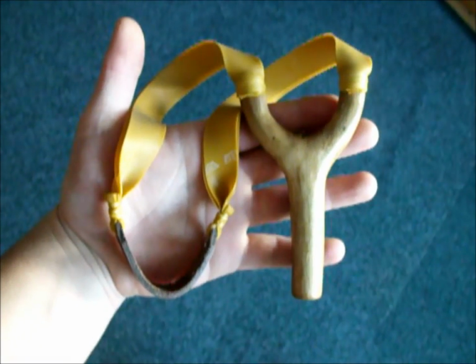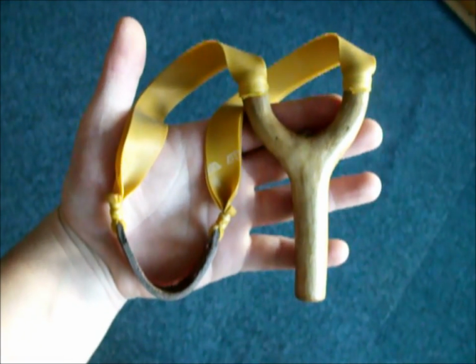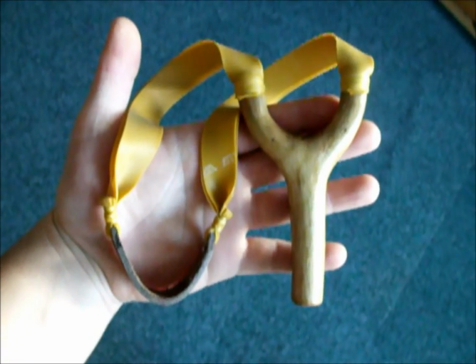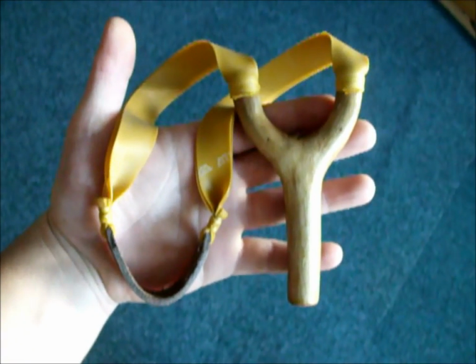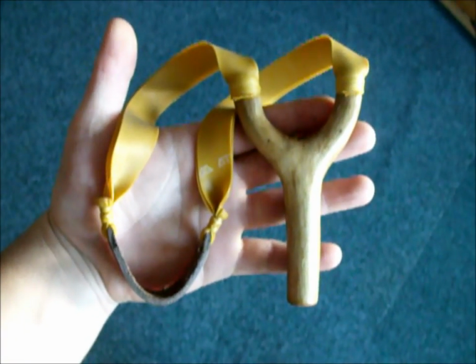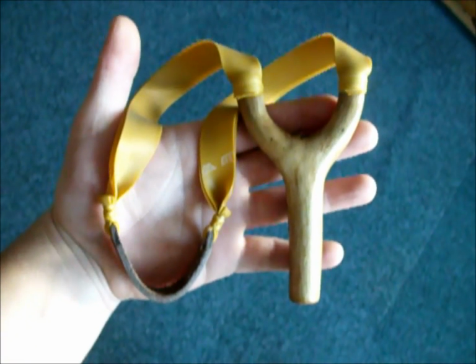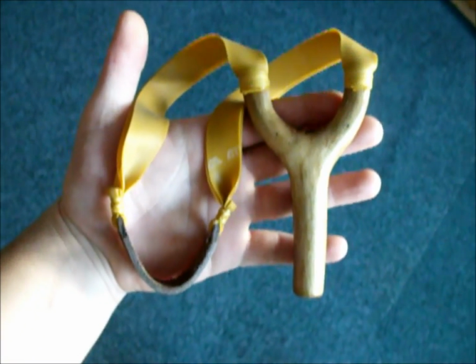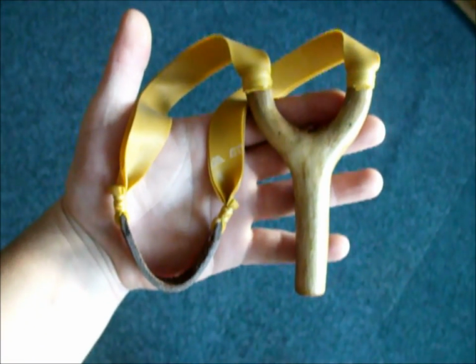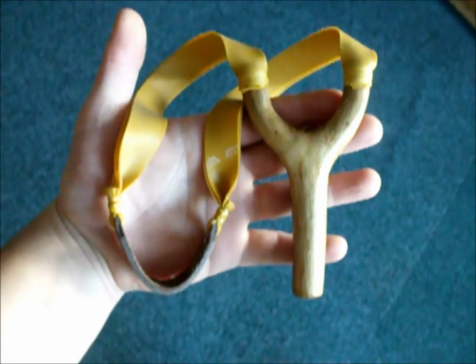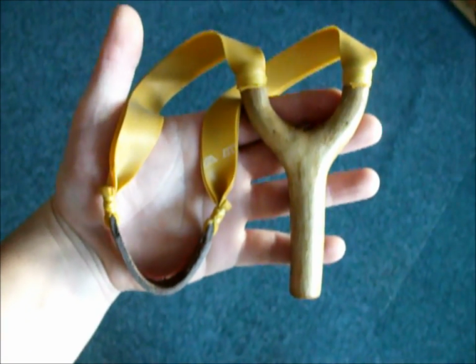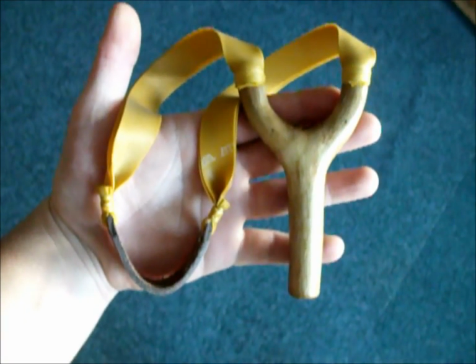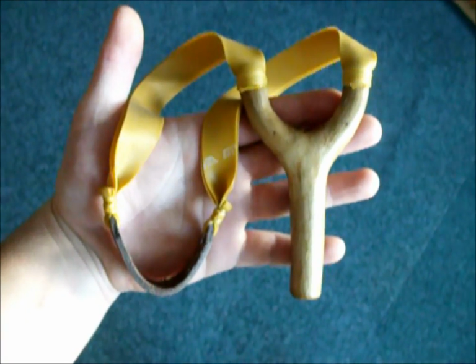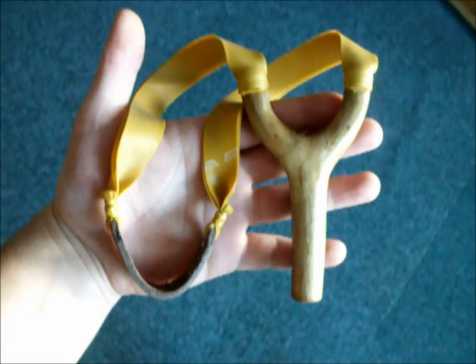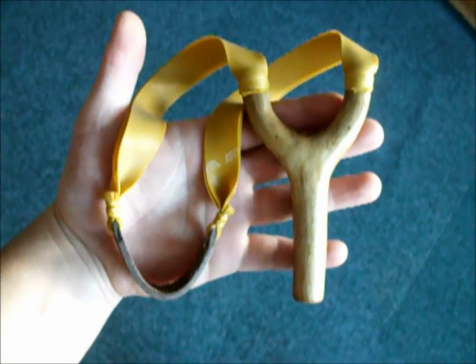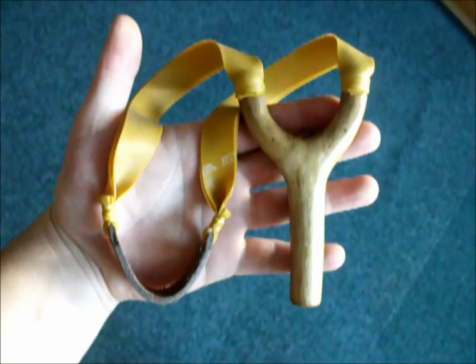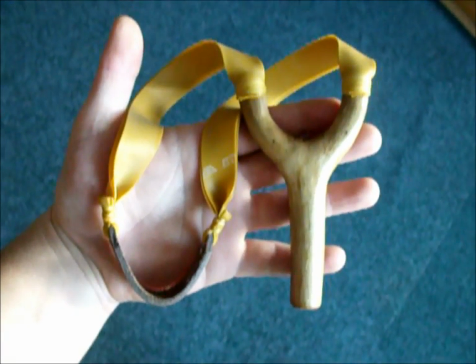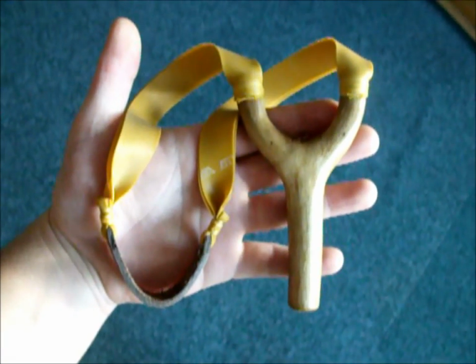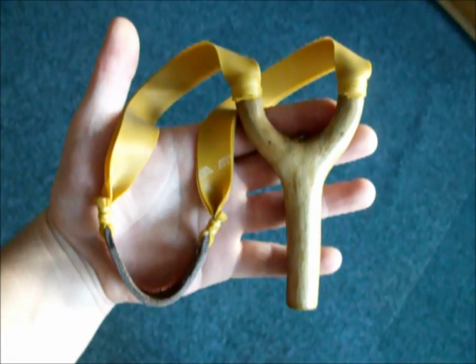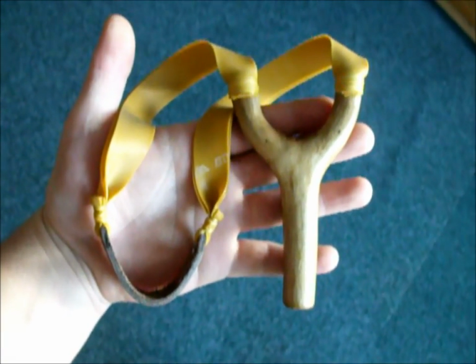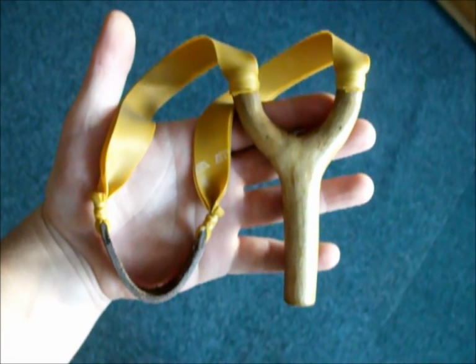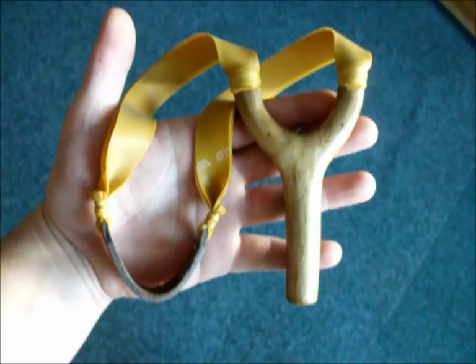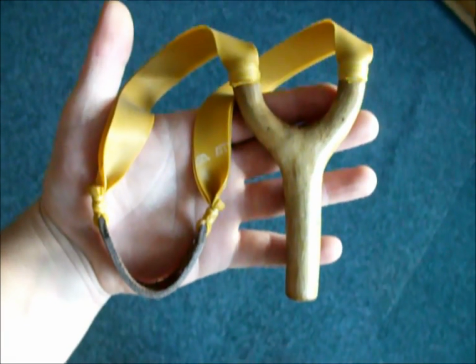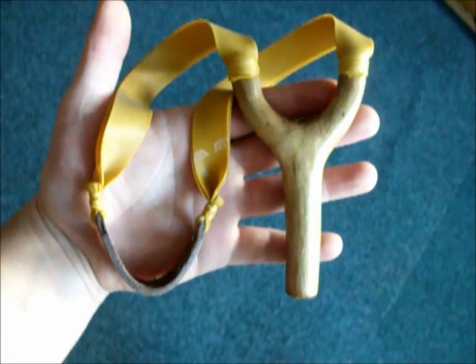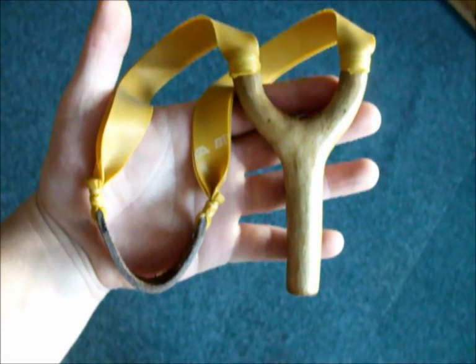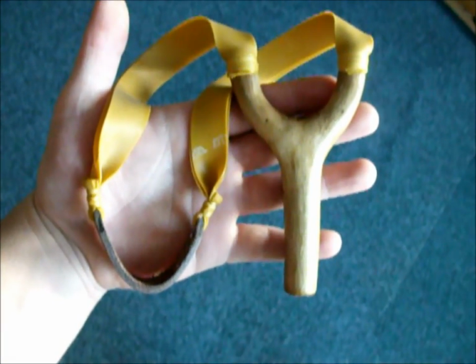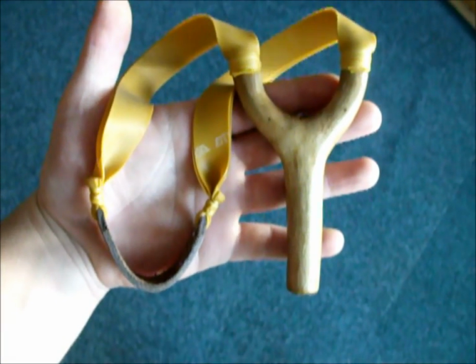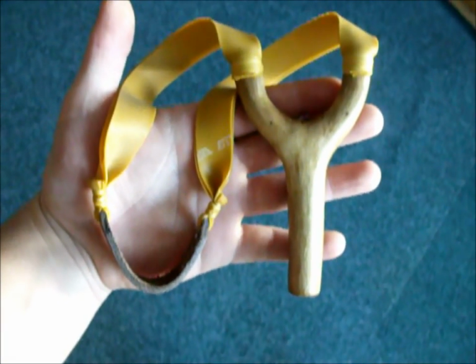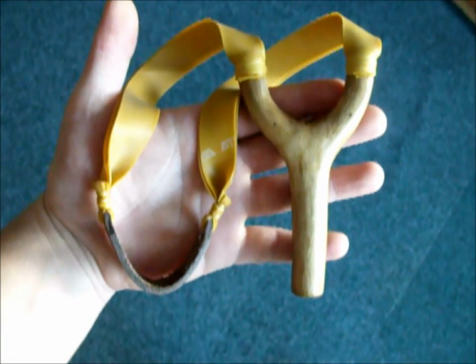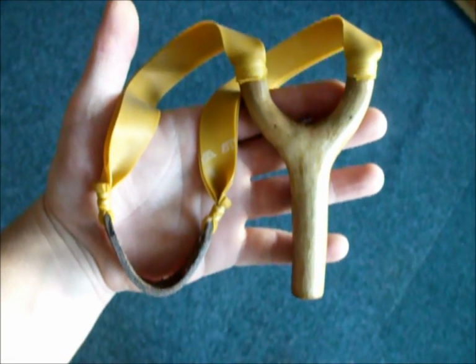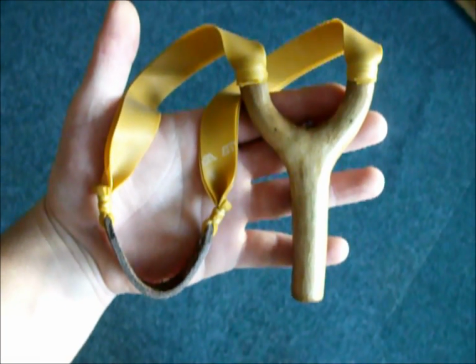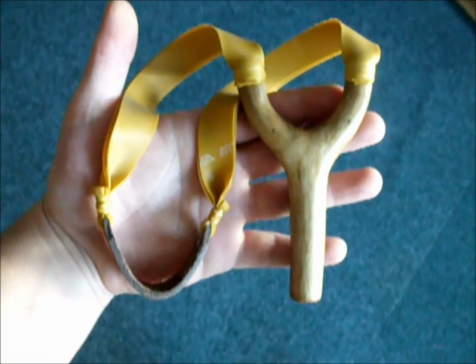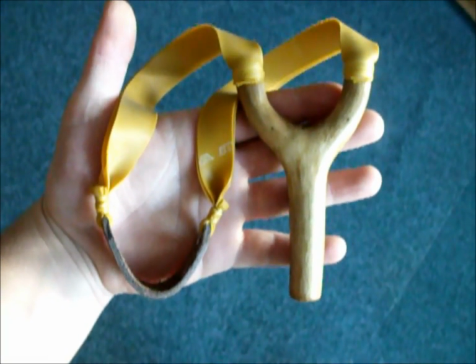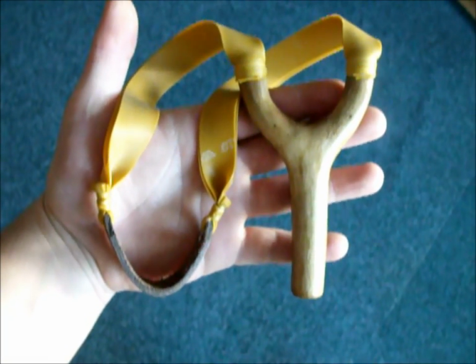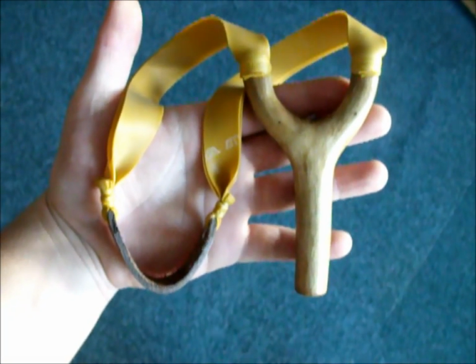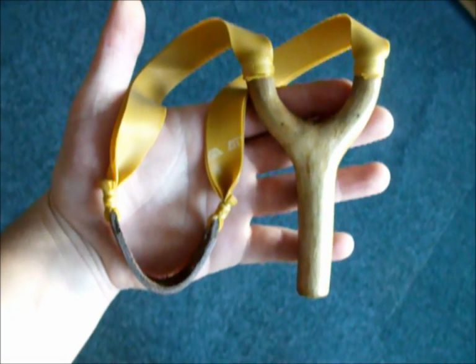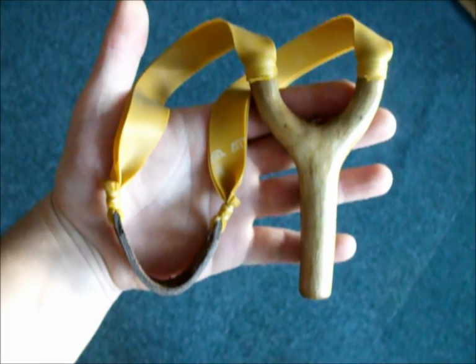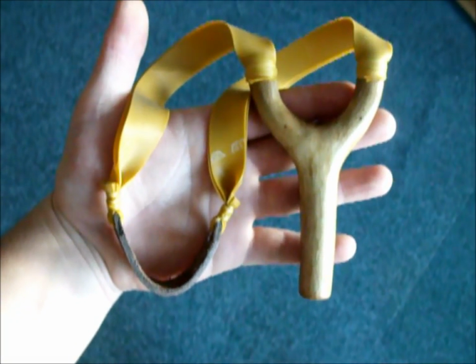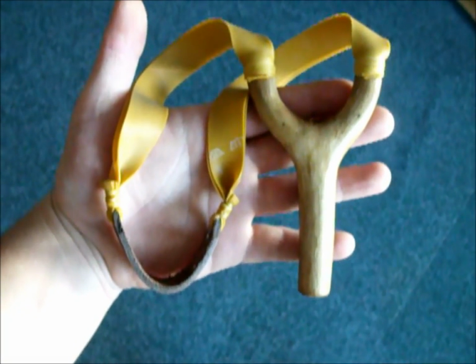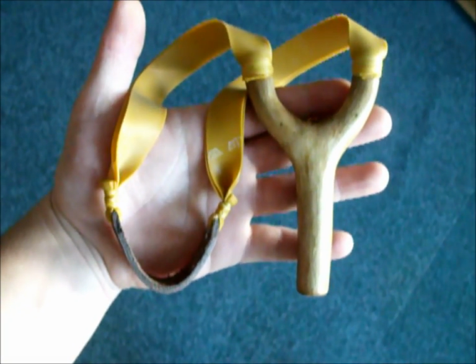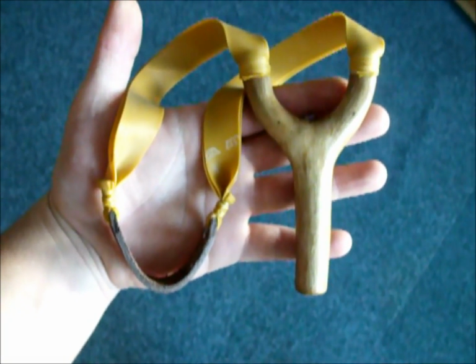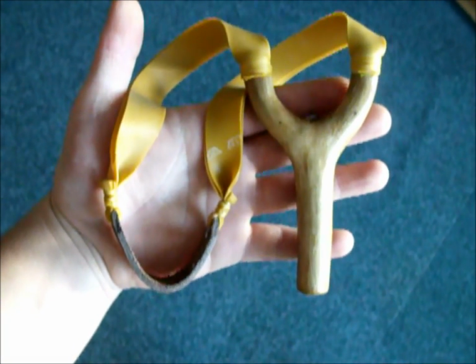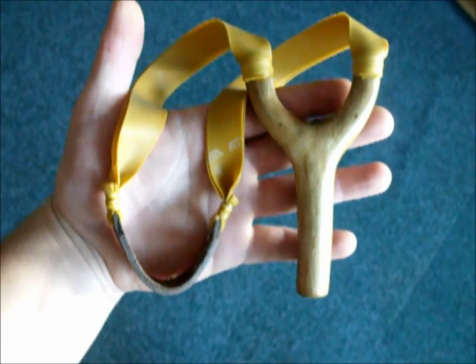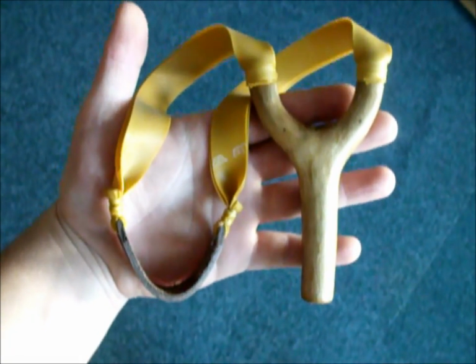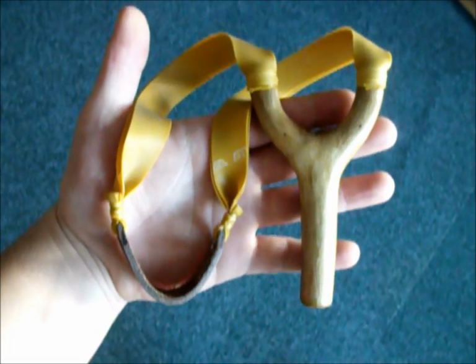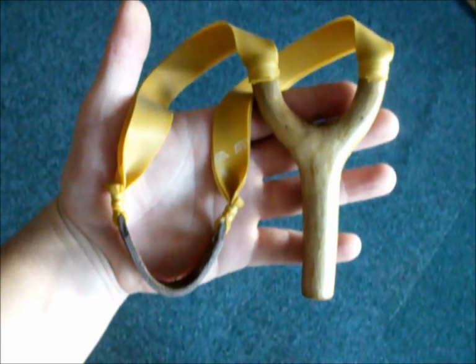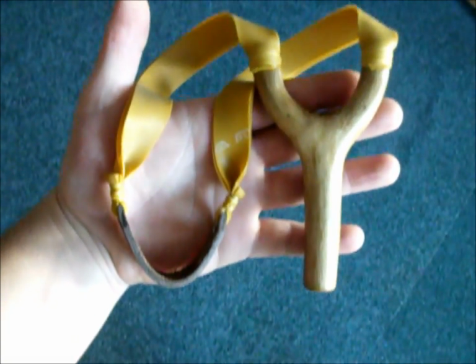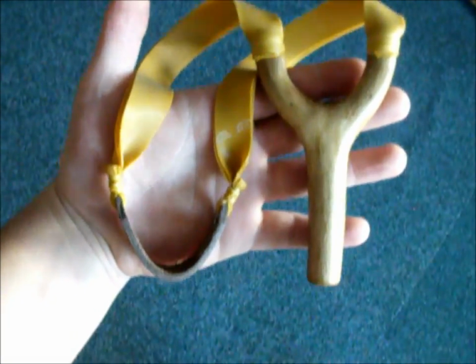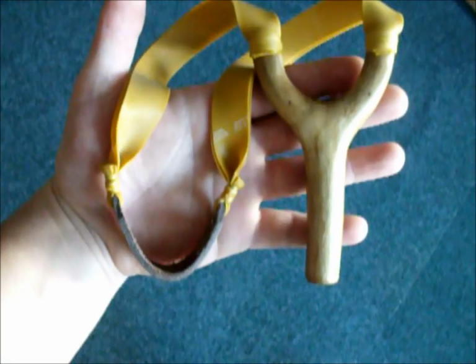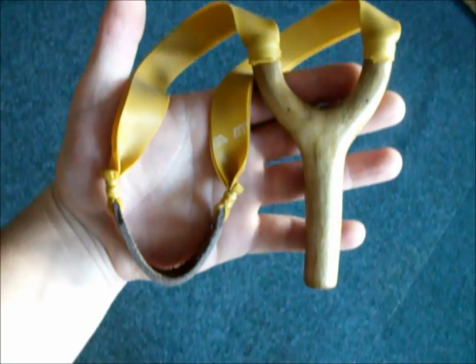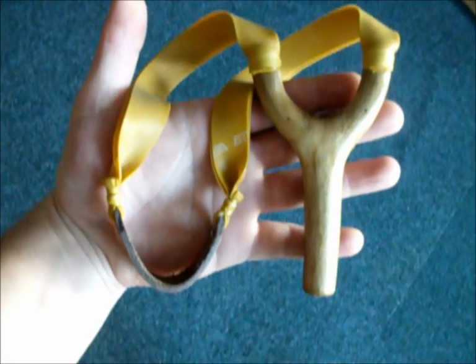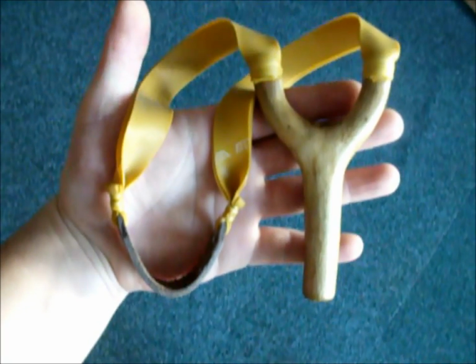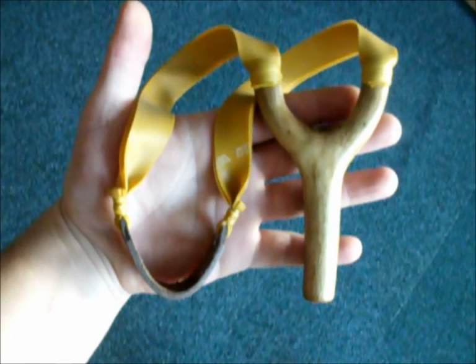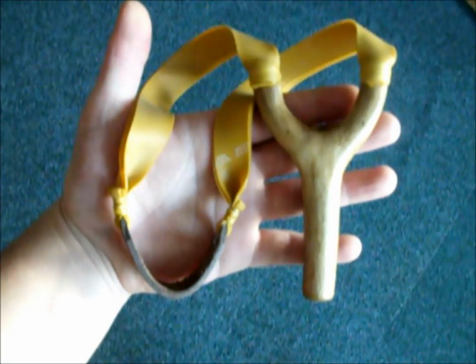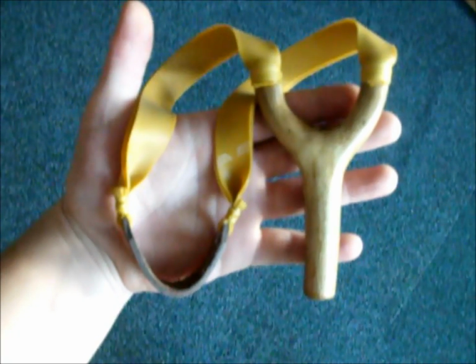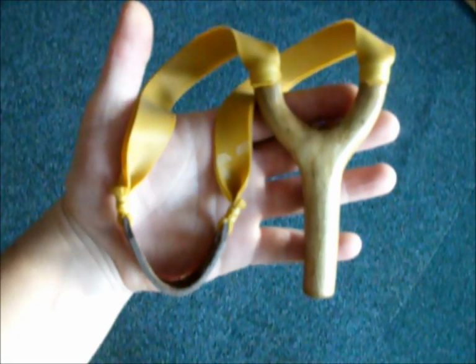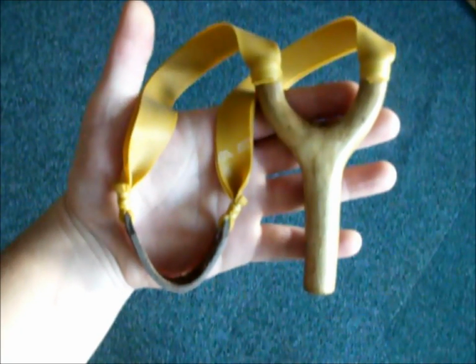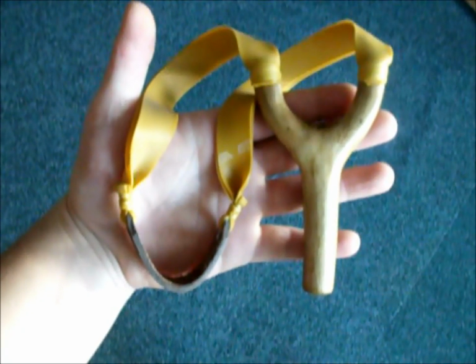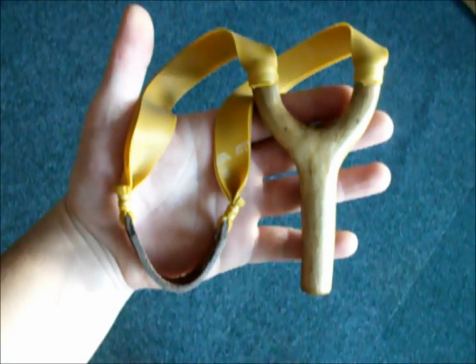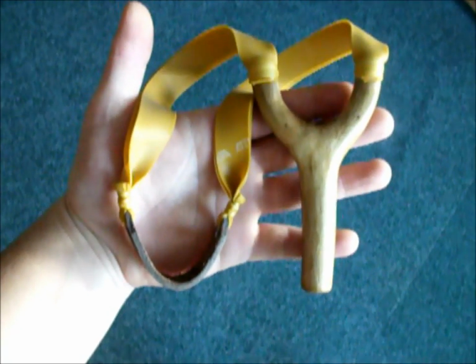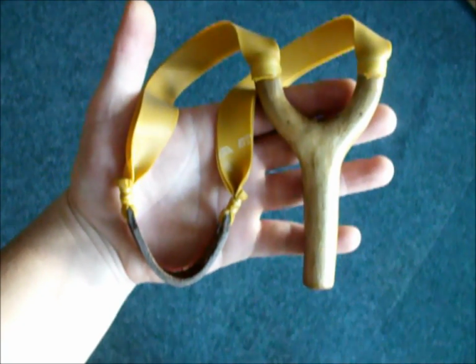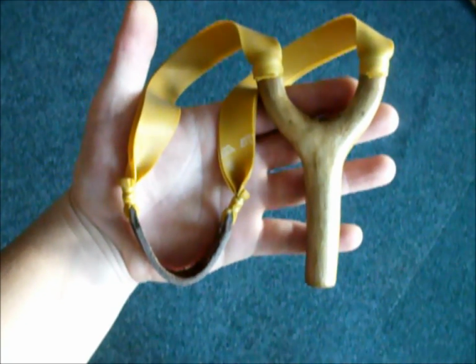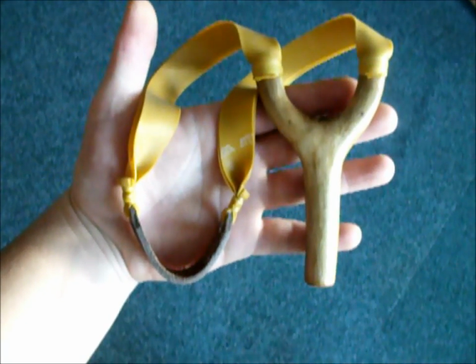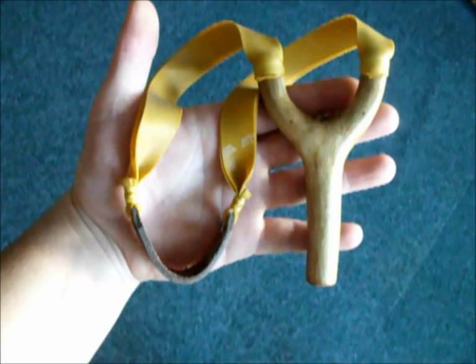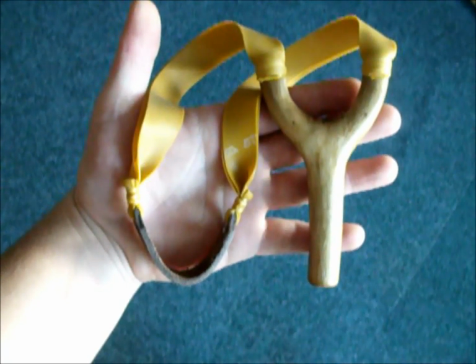Hello folks, John here from Gamekeeper Catapults. This is a quick video to show you all how easy it is to make your own powerful hunting catapult out of natural wood.